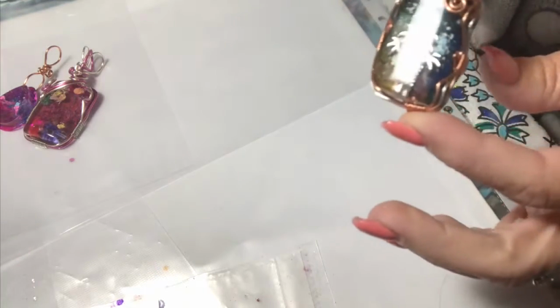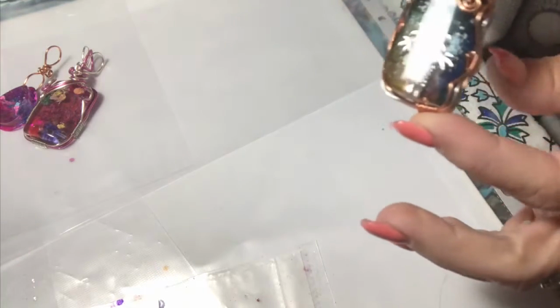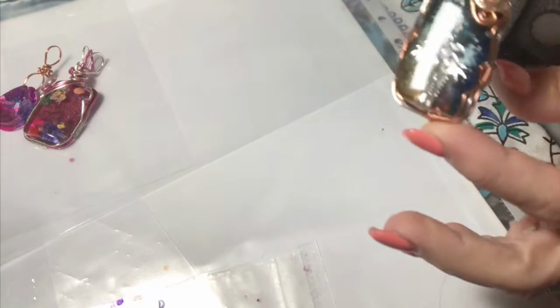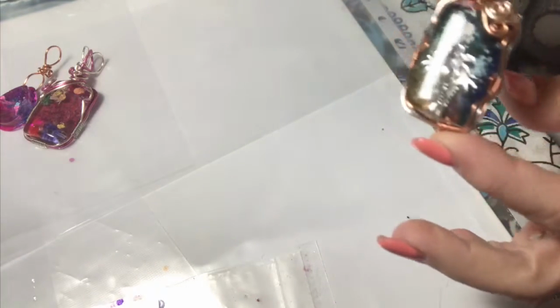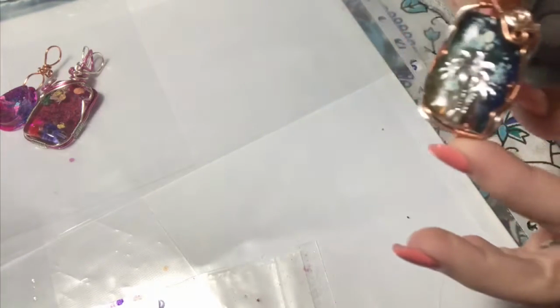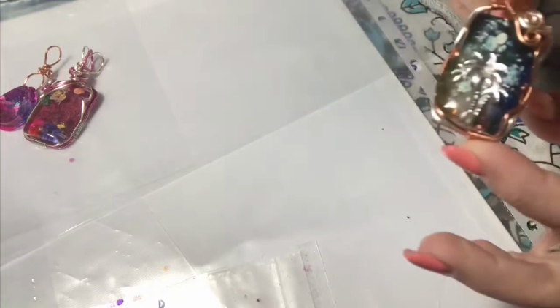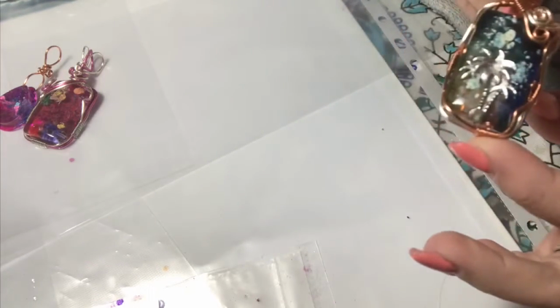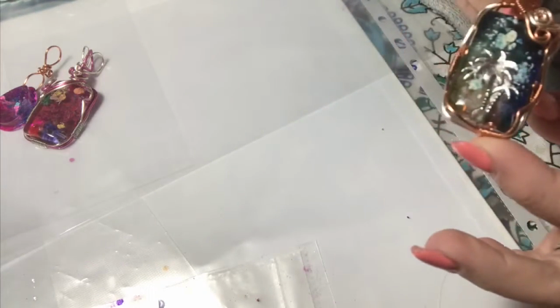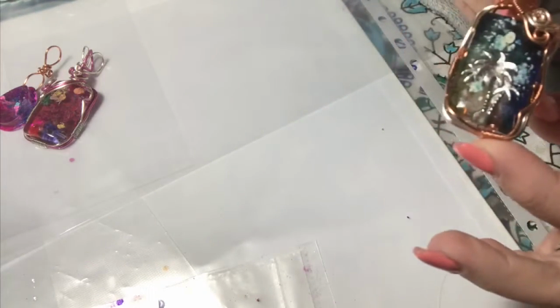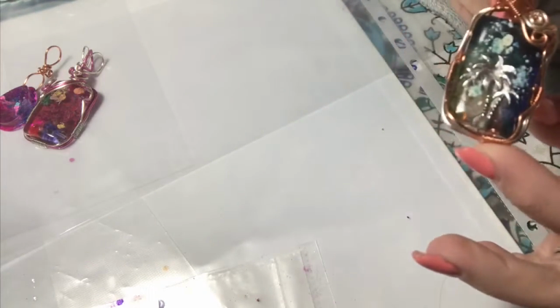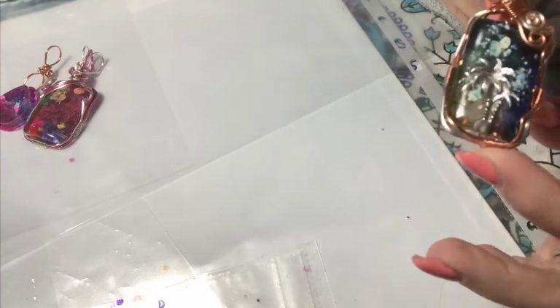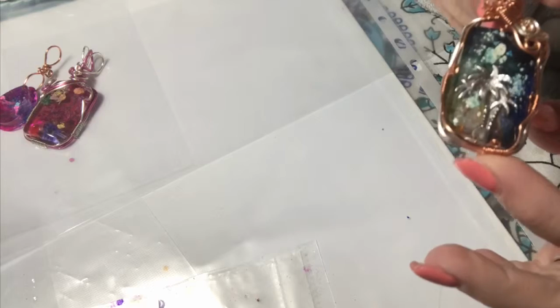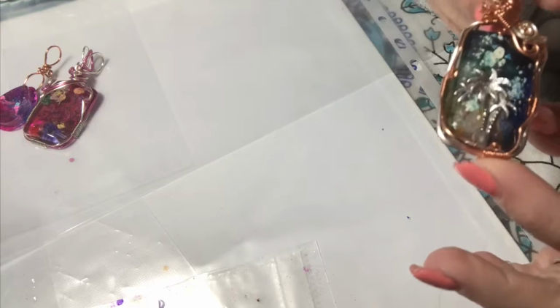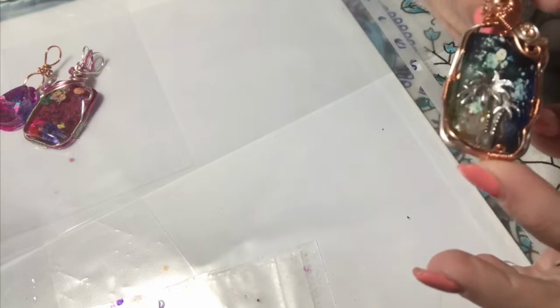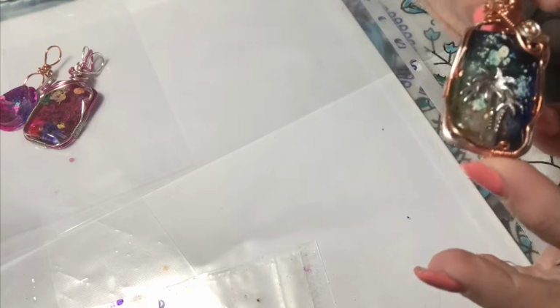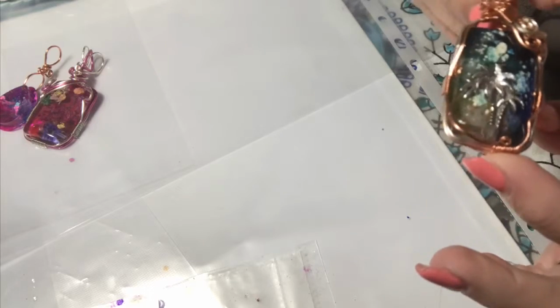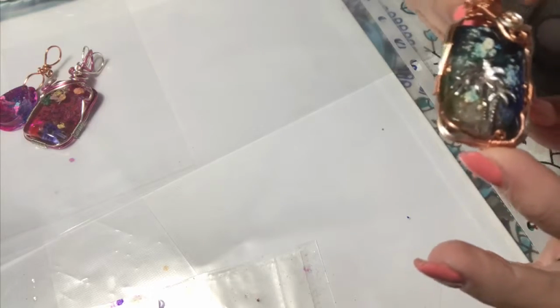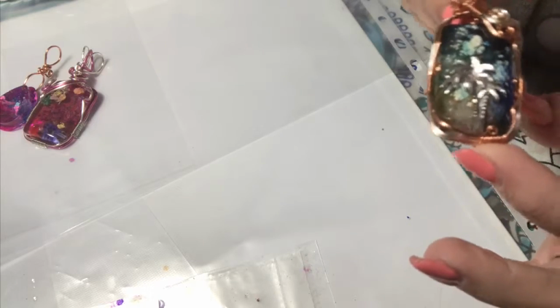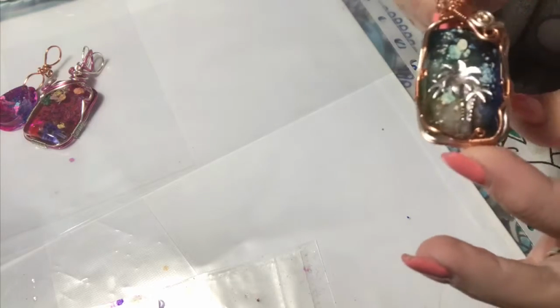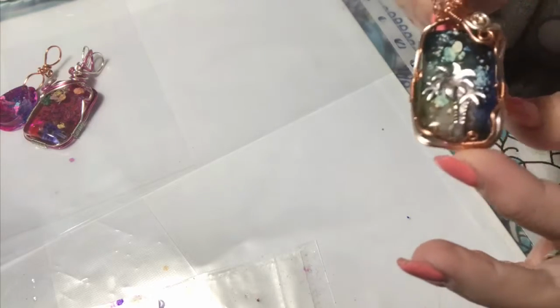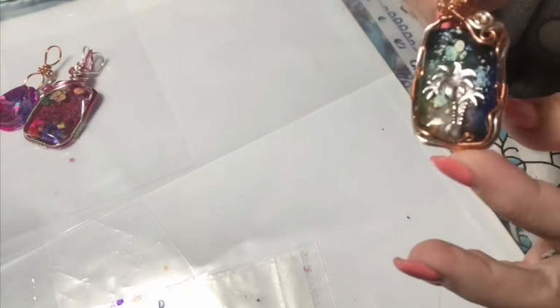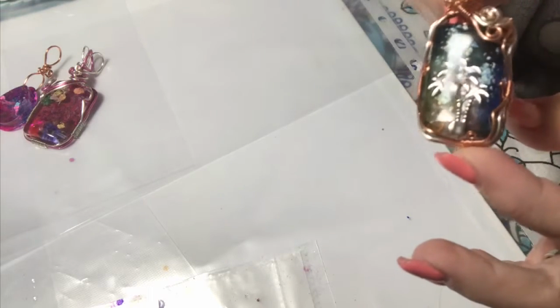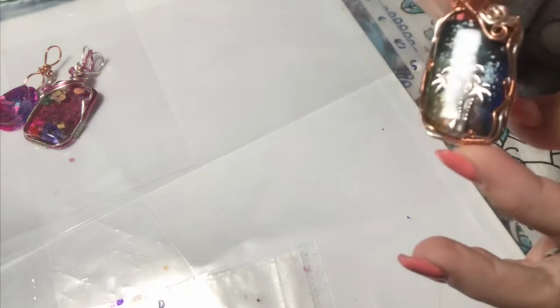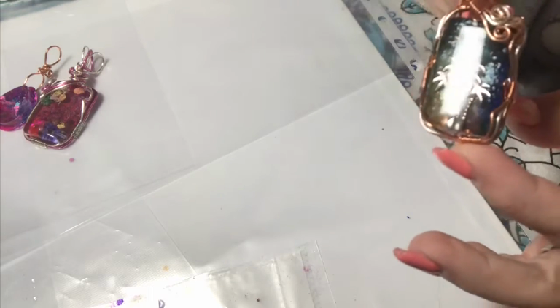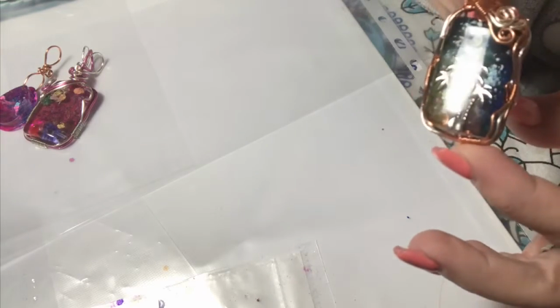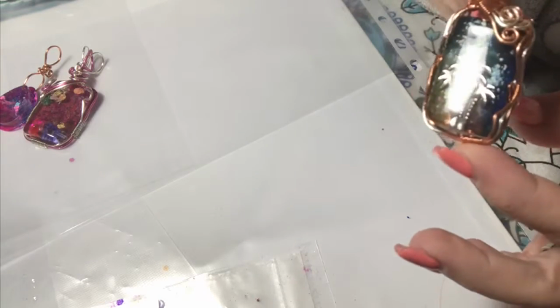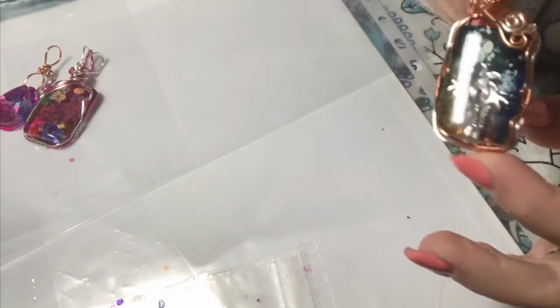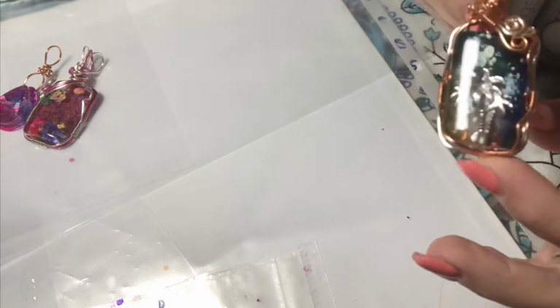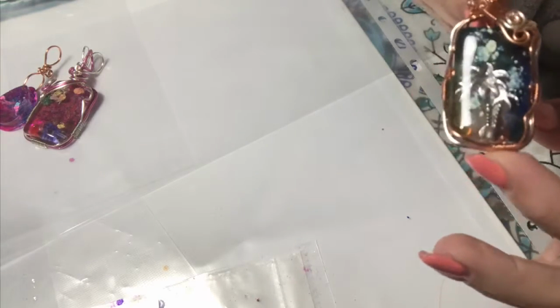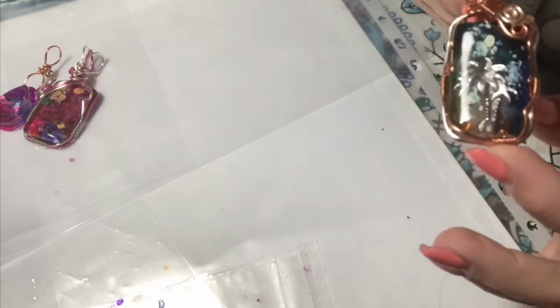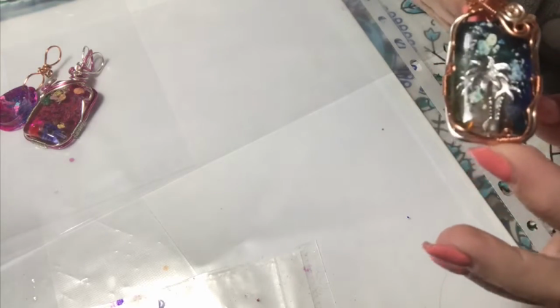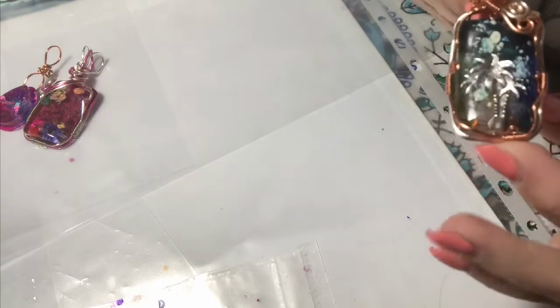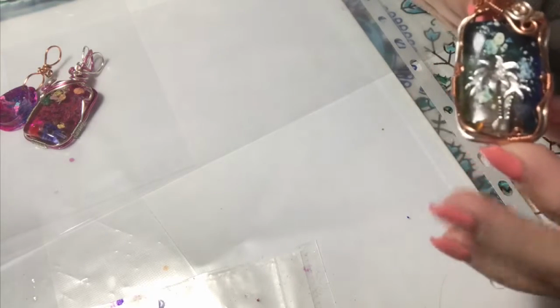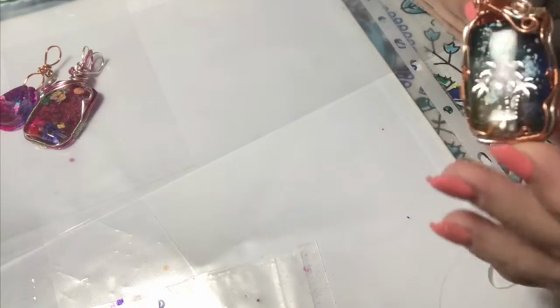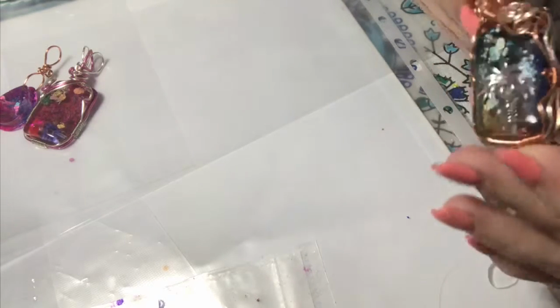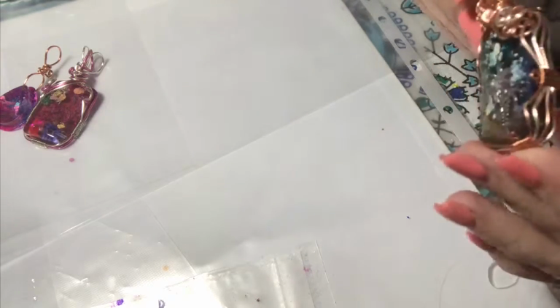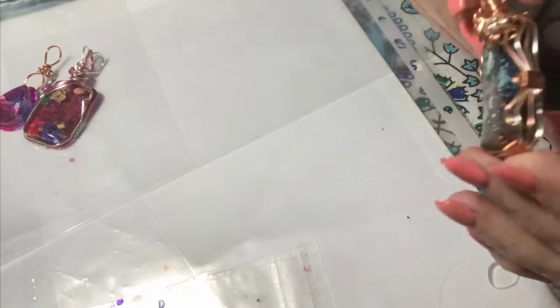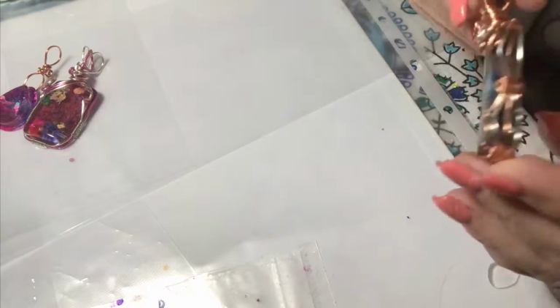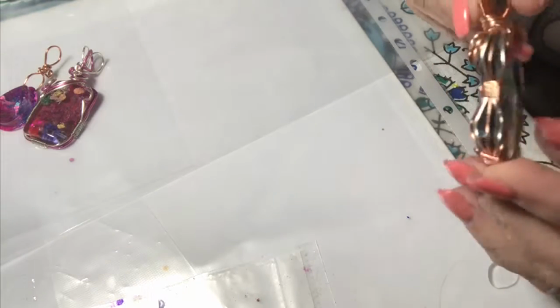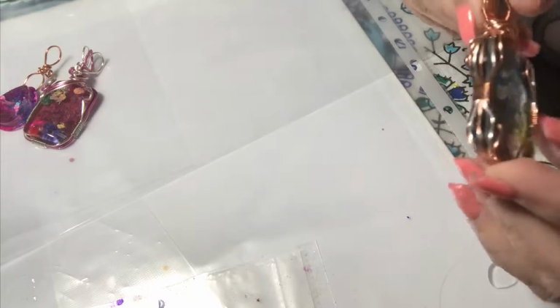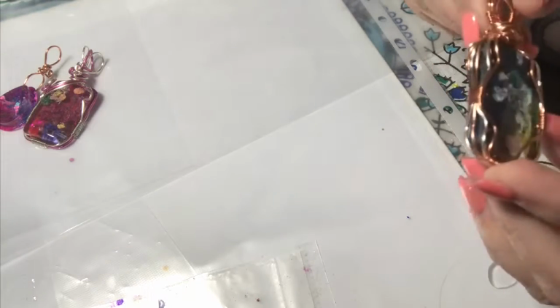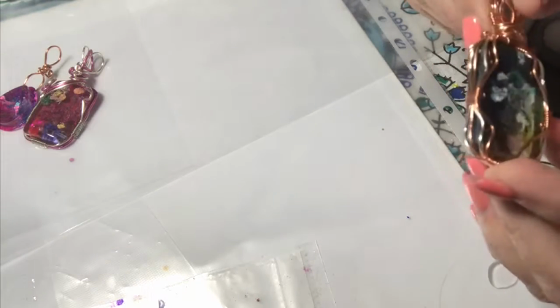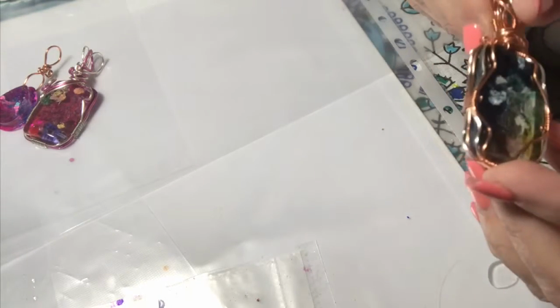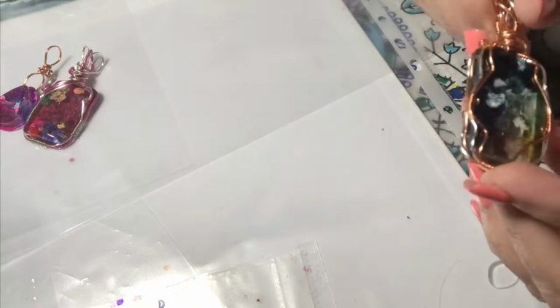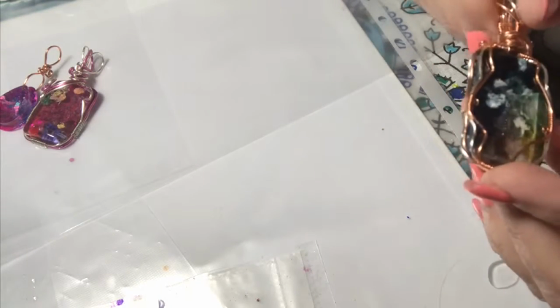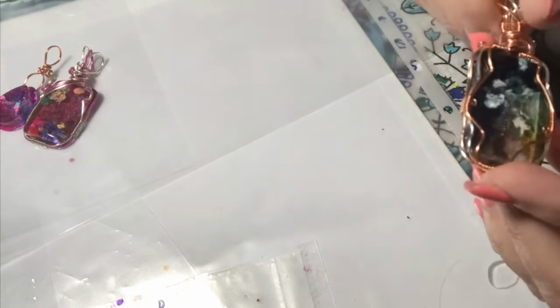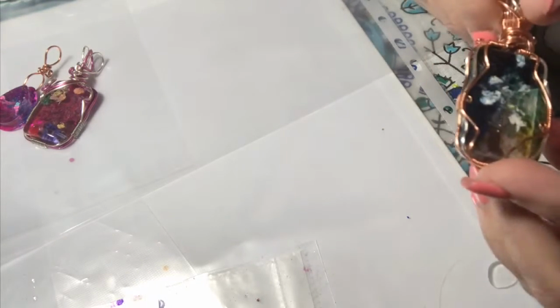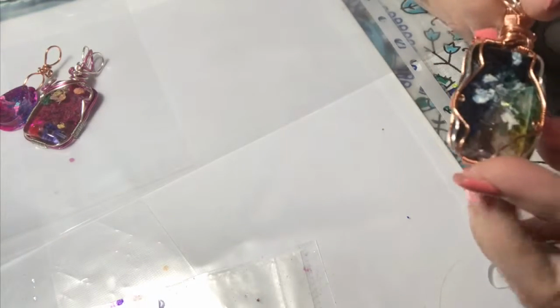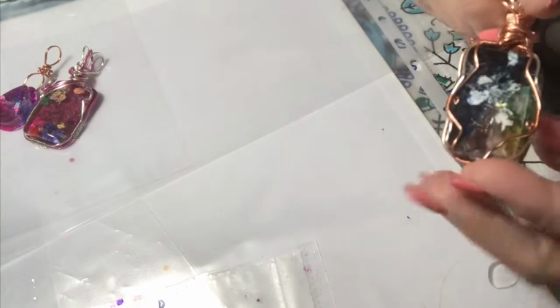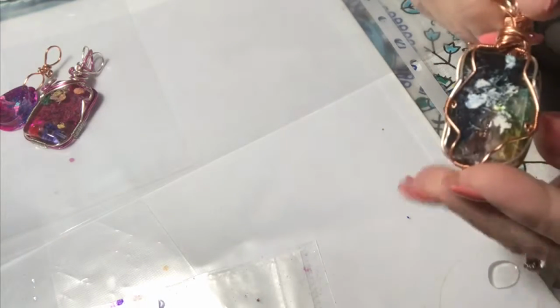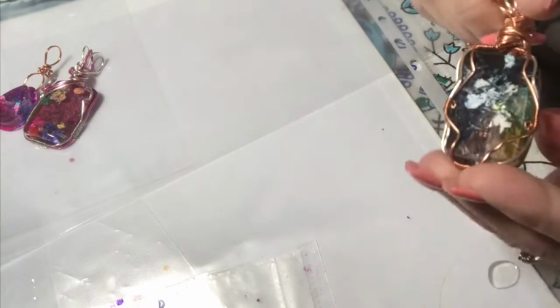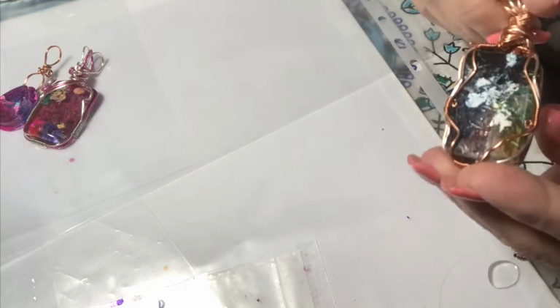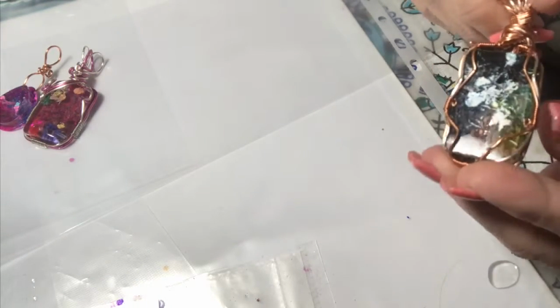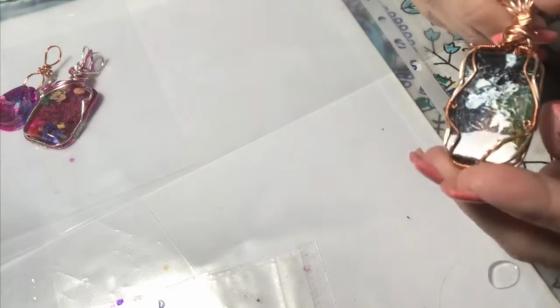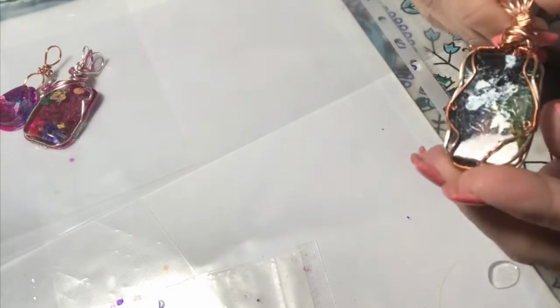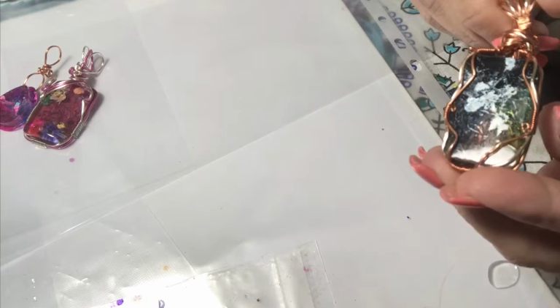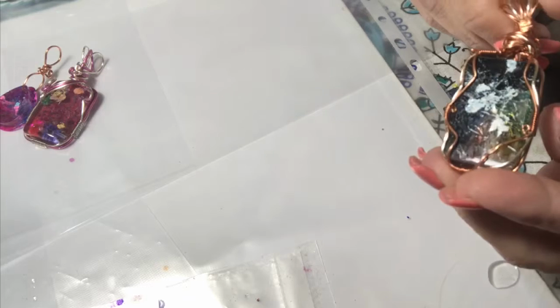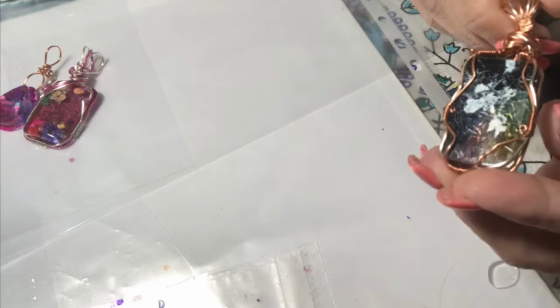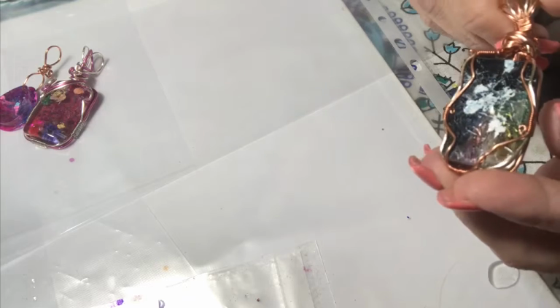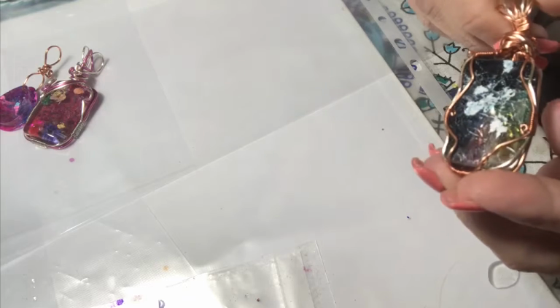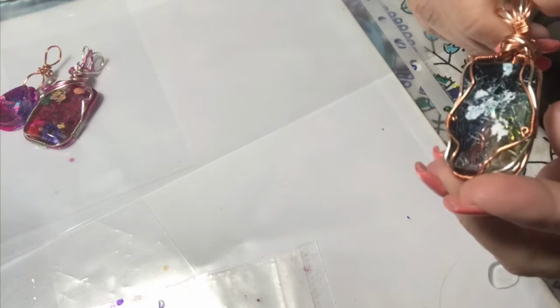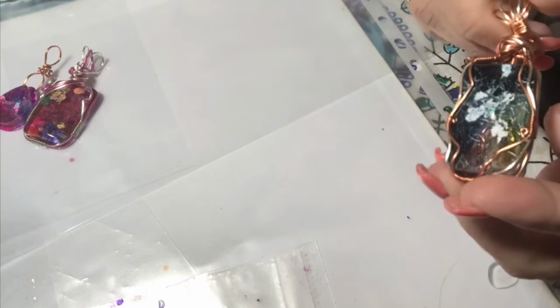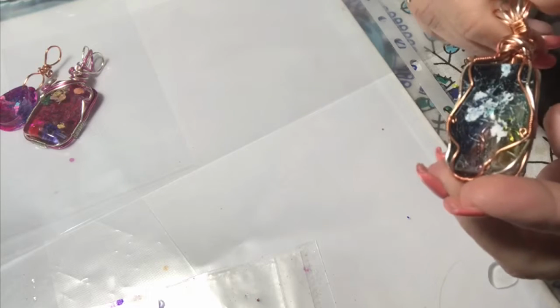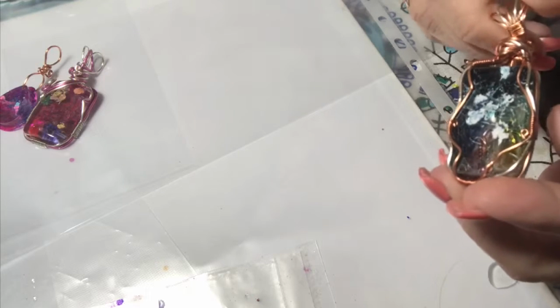Making jewelry is my therapy. That sounds so bad, and if you really saw how much I had you'd laugh.